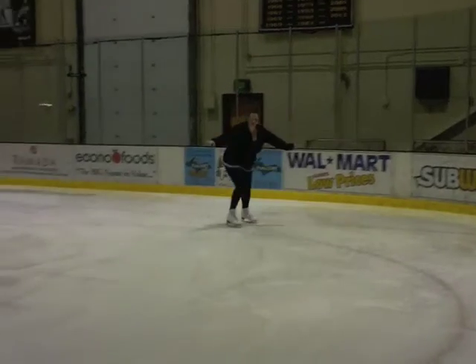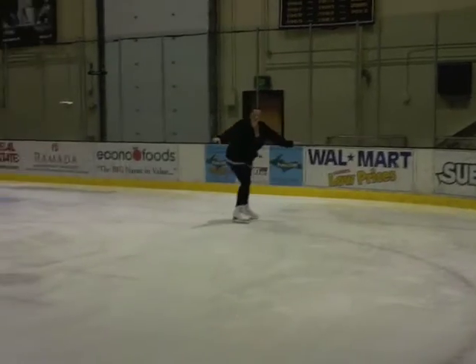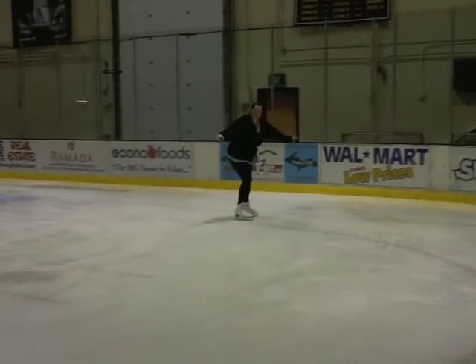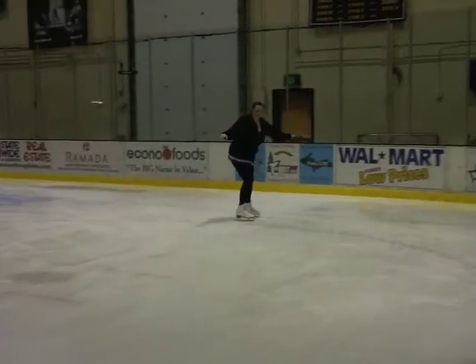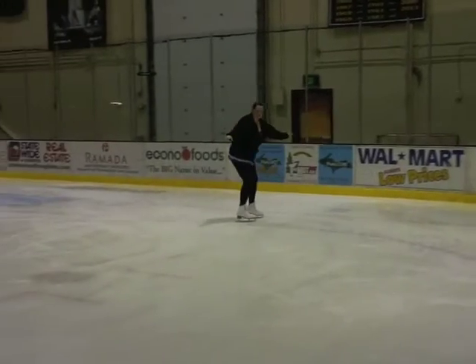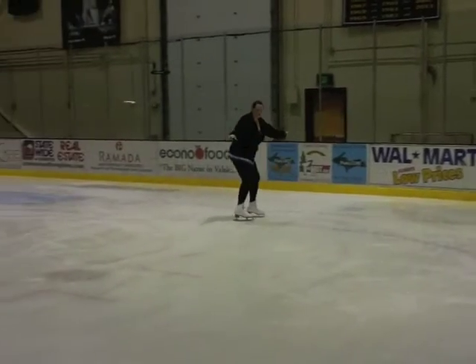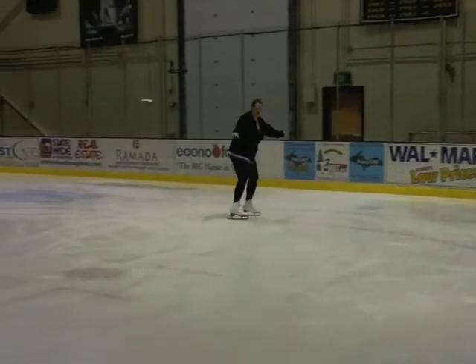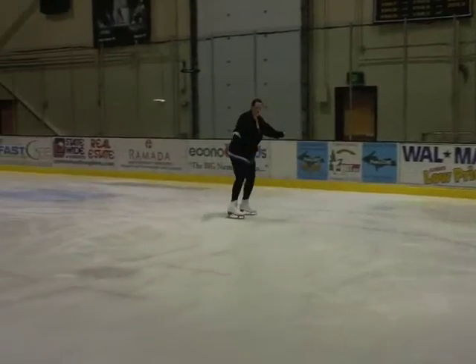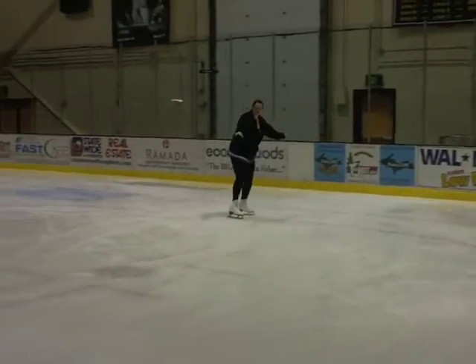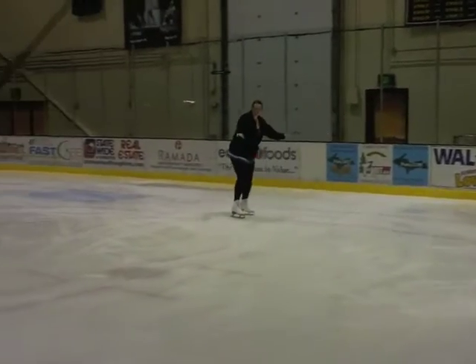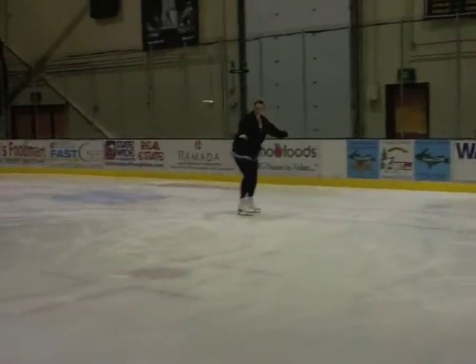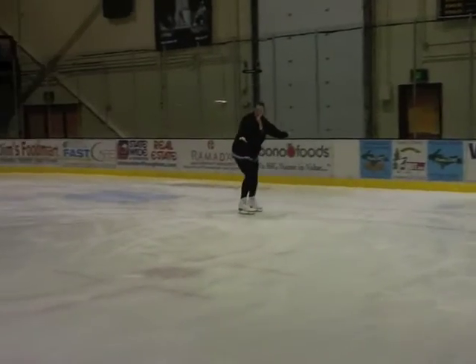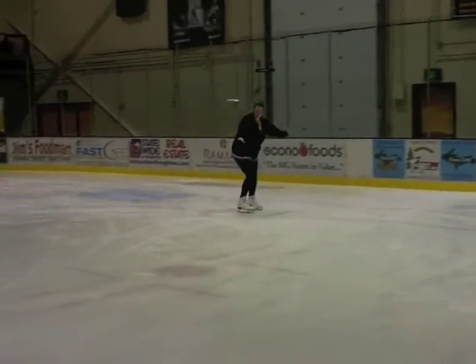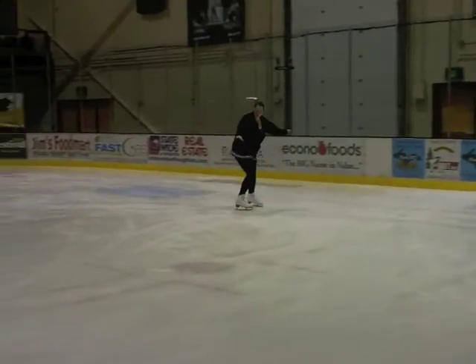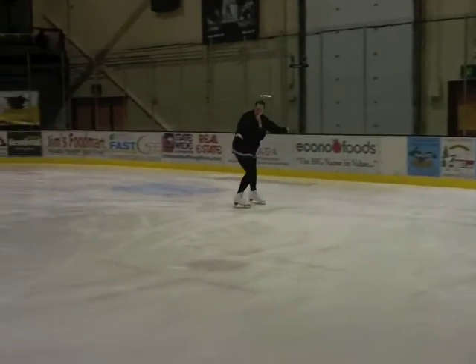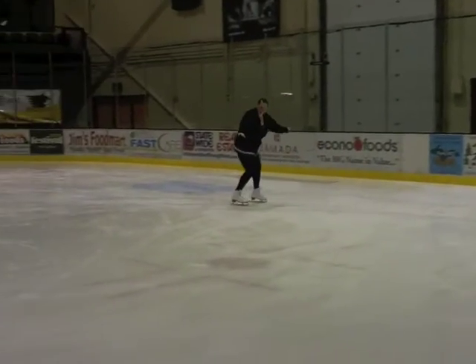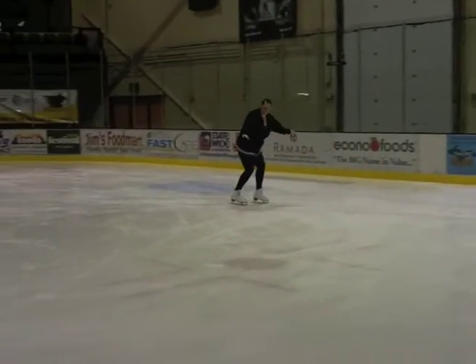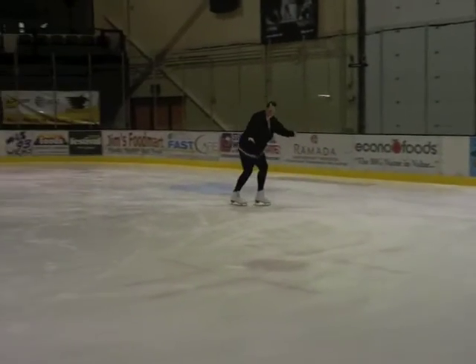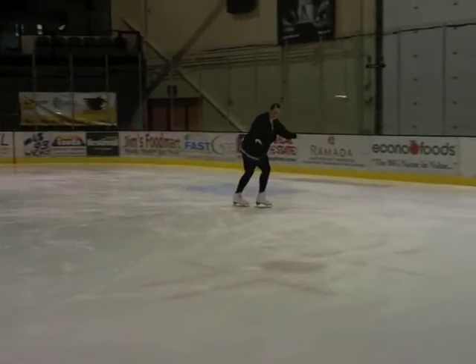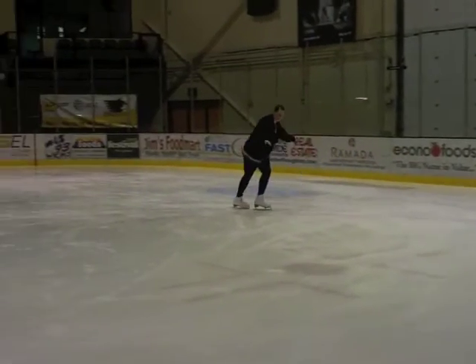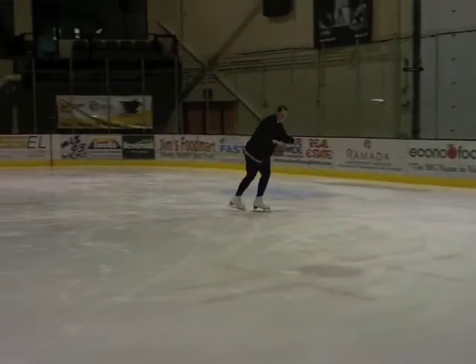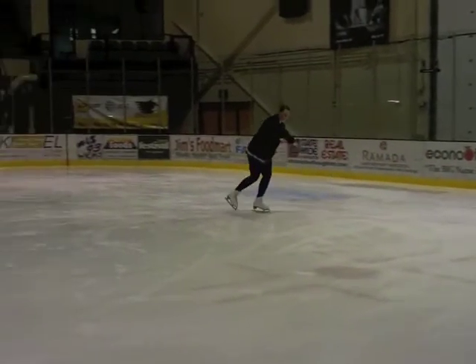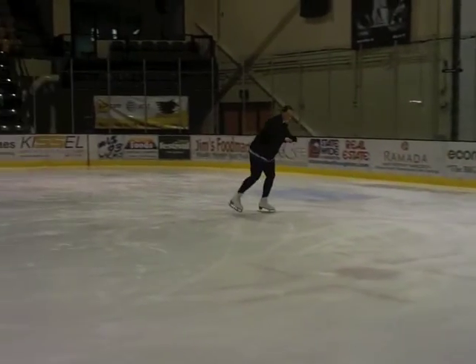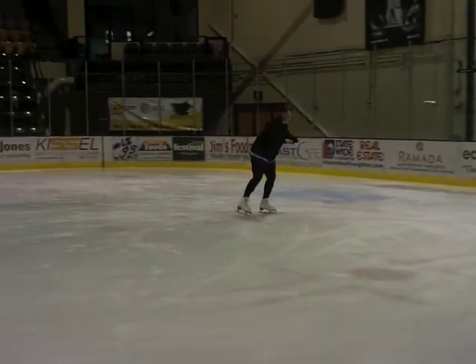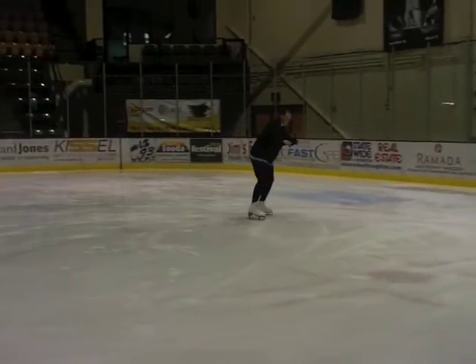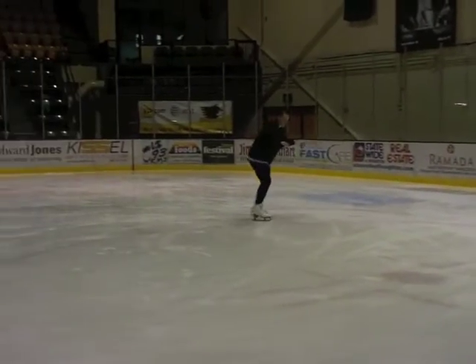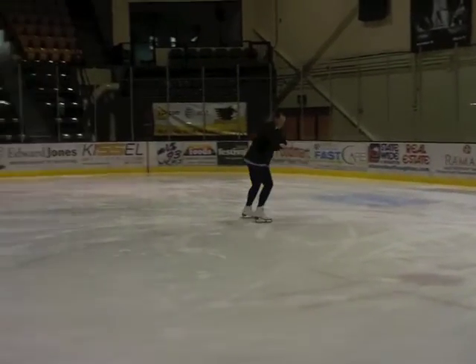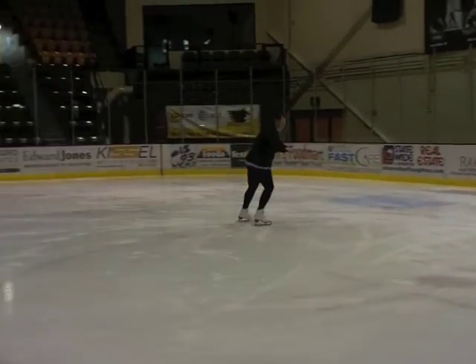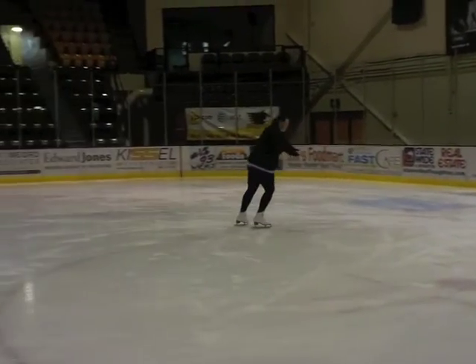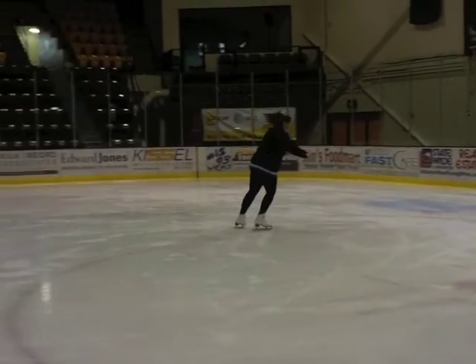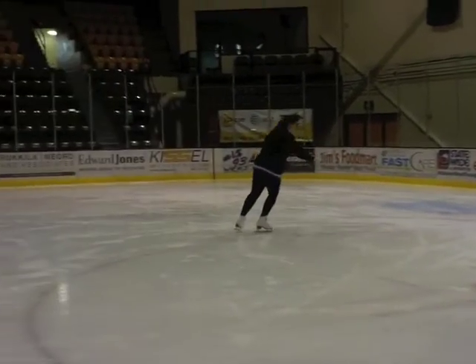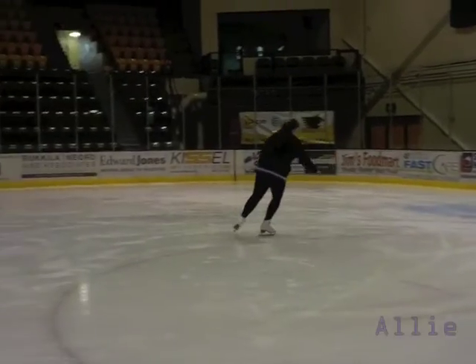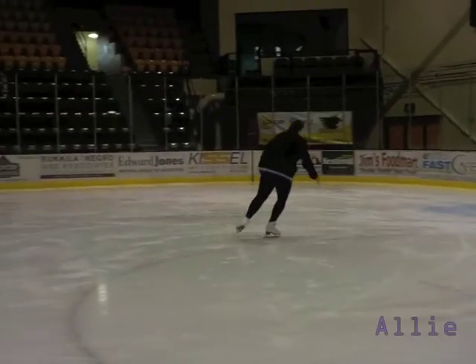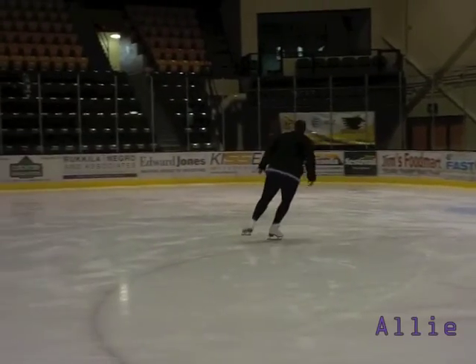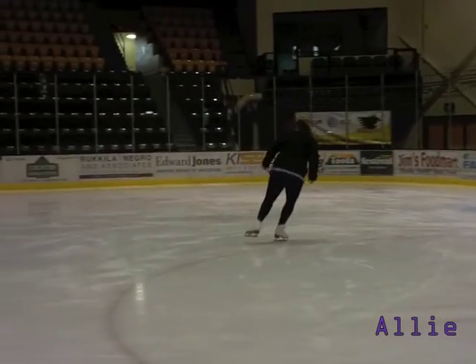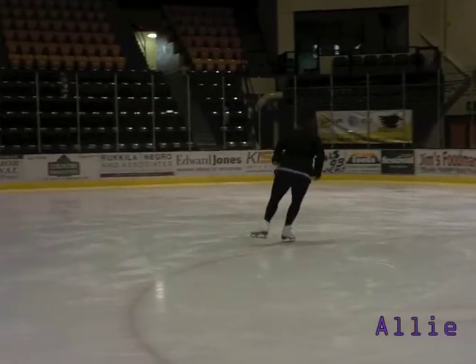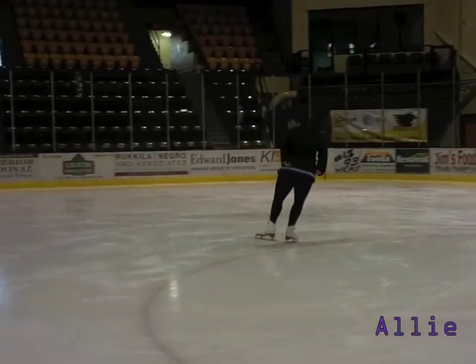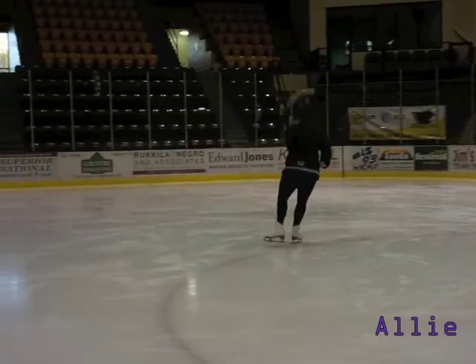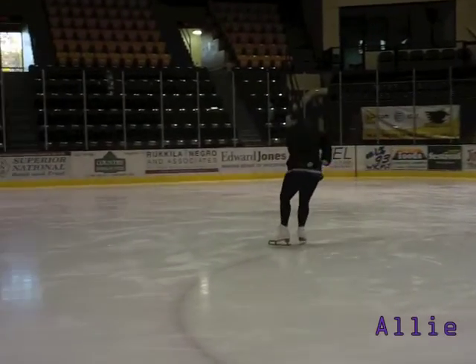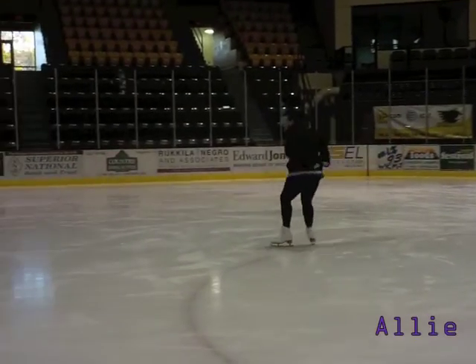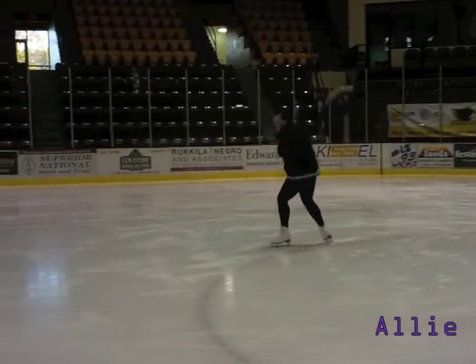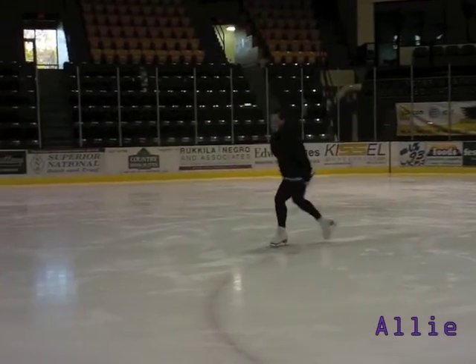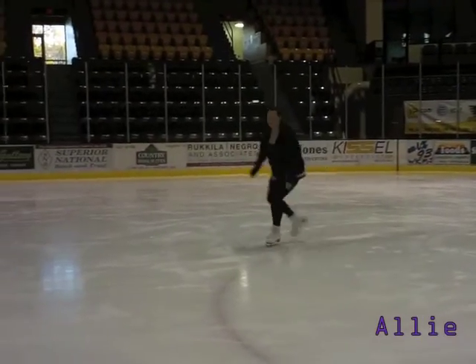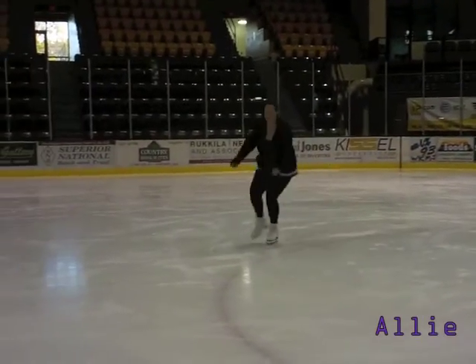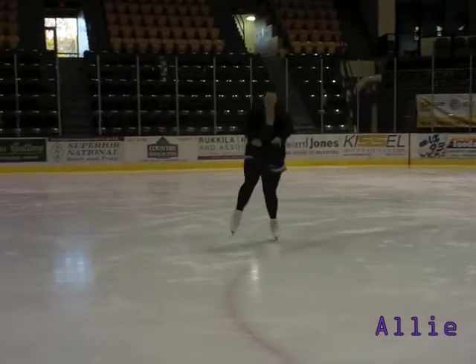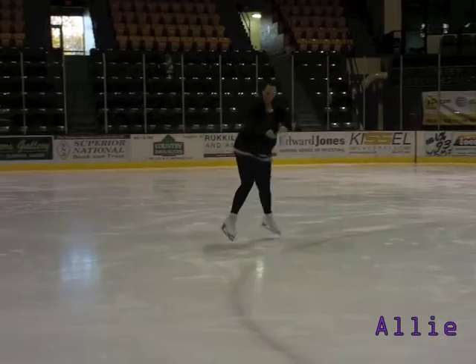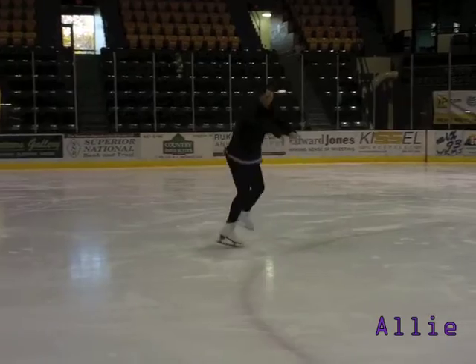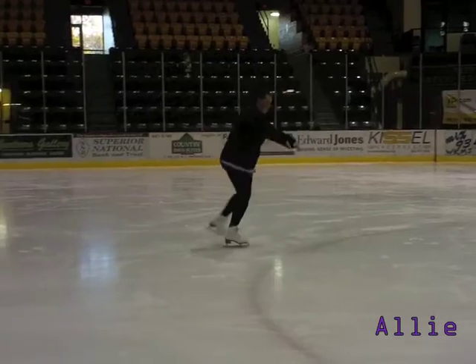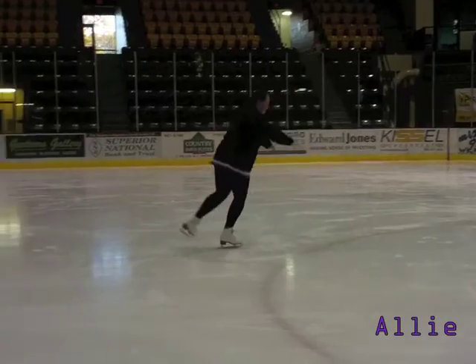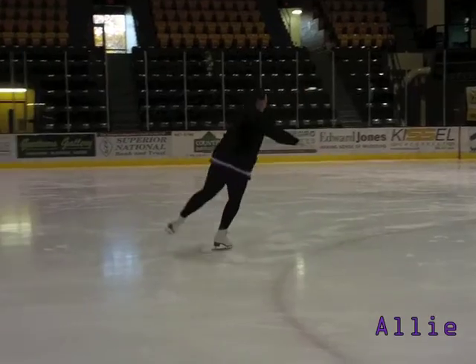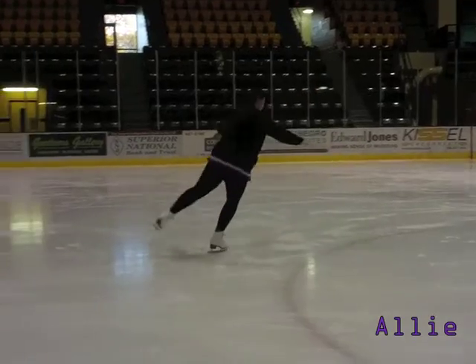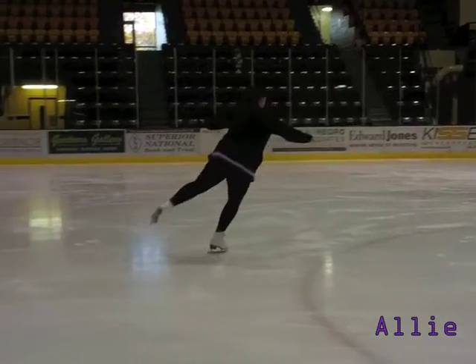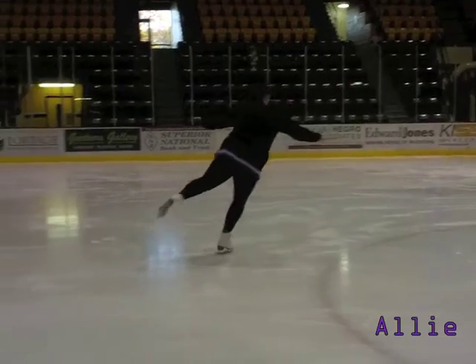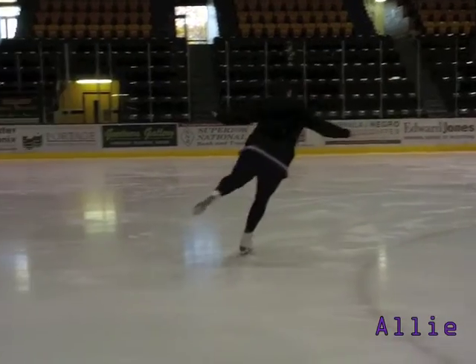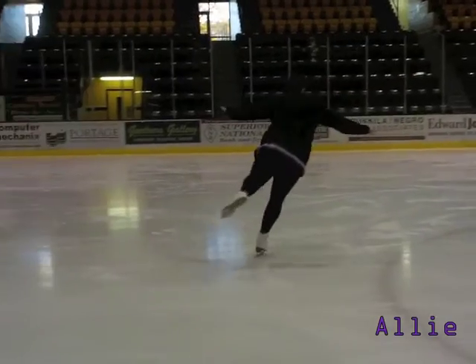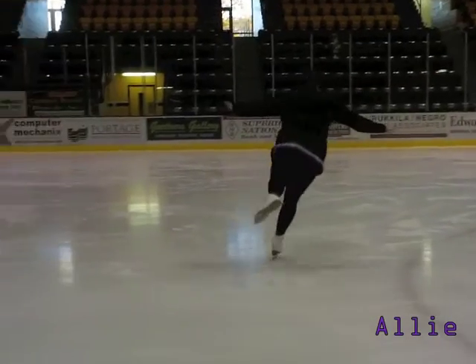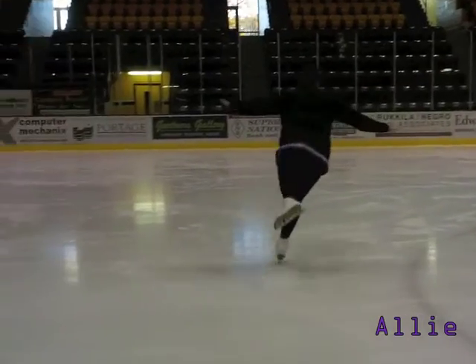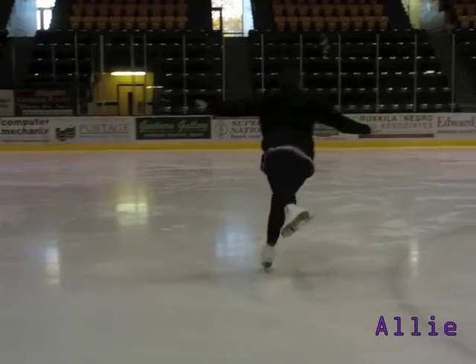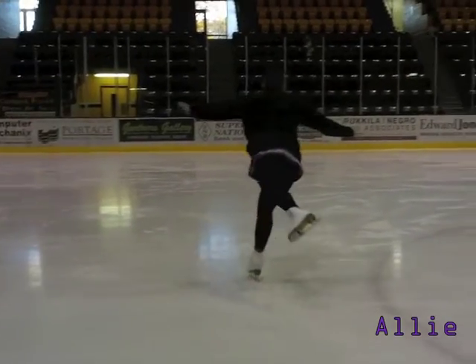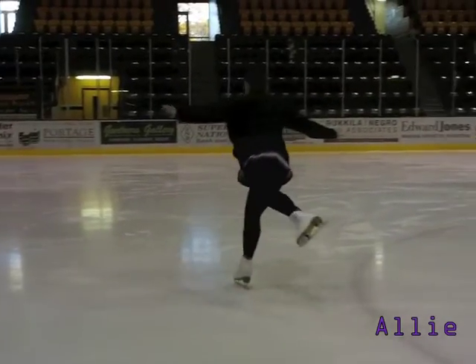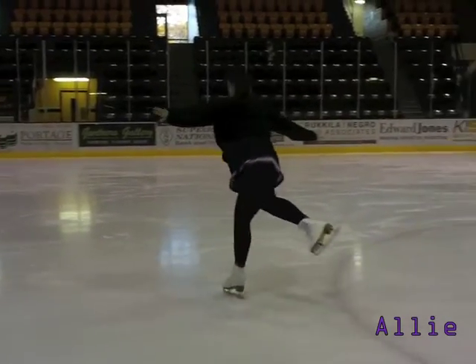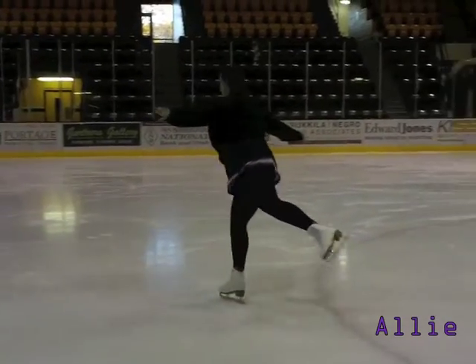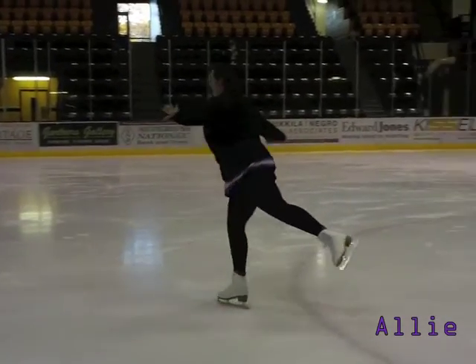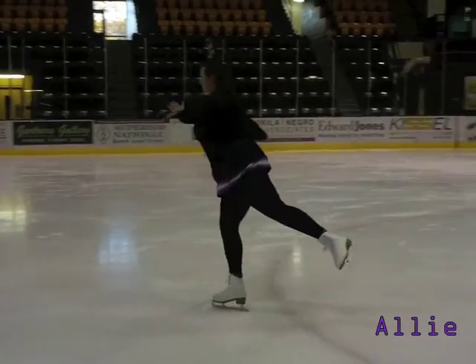Hopefully this video has helped you understand the importance of ankle support. Feel free to try this on your own, like a boss.